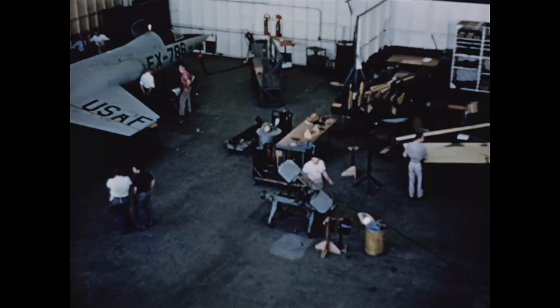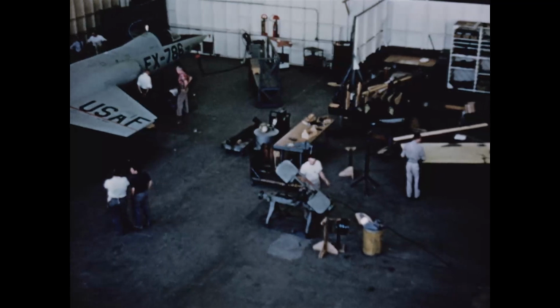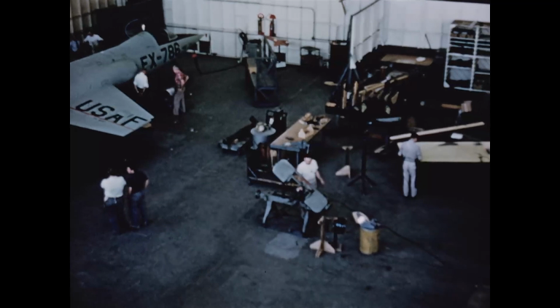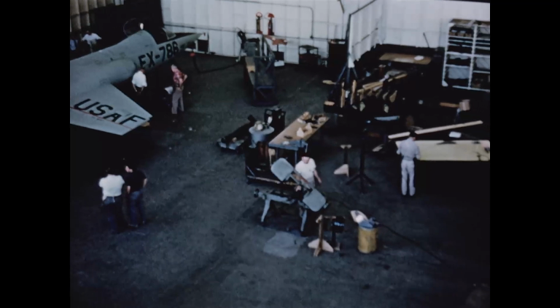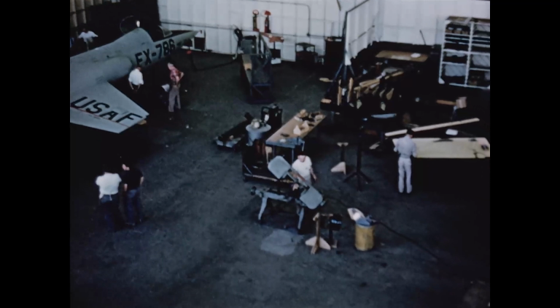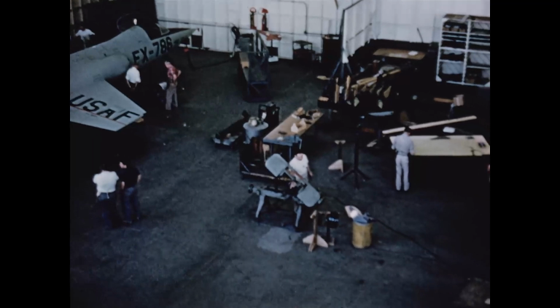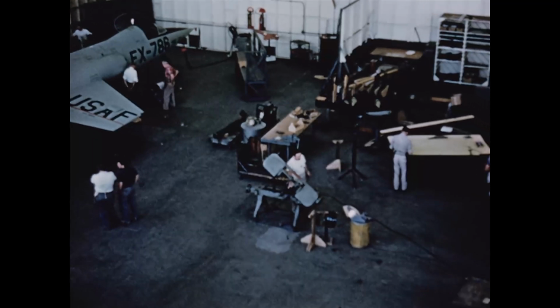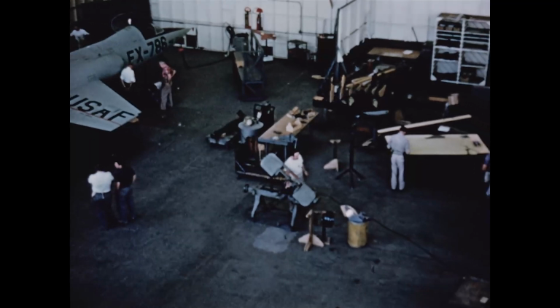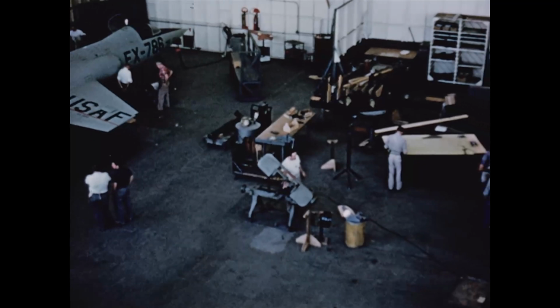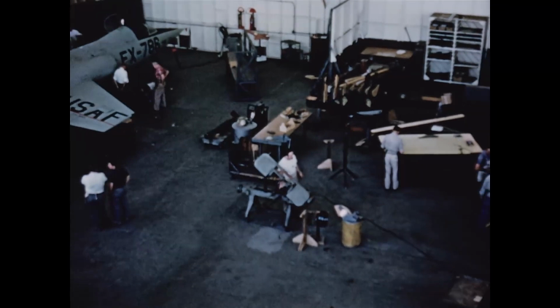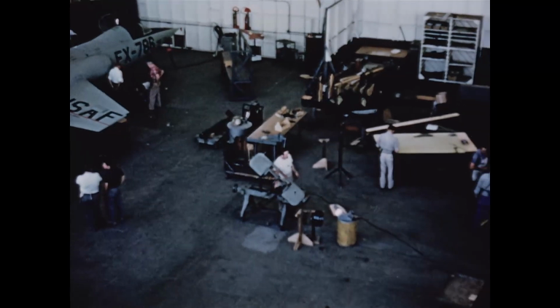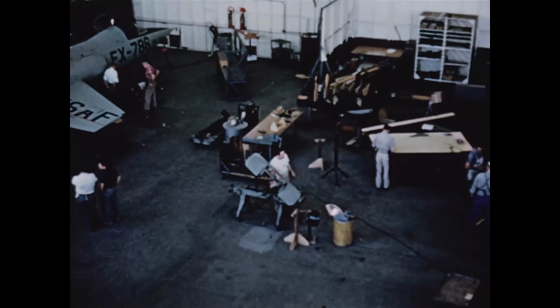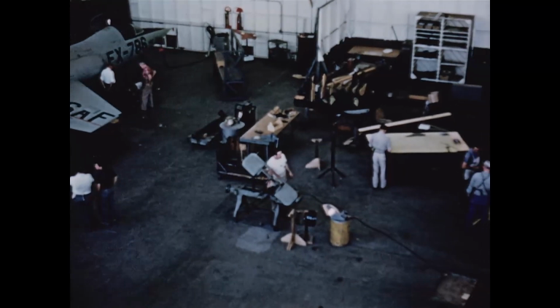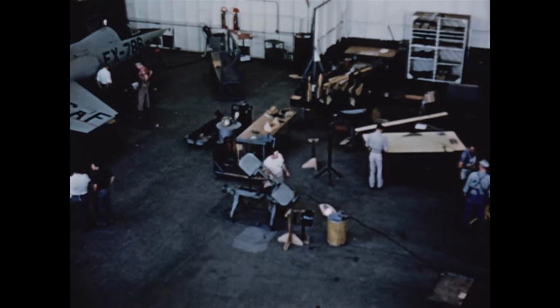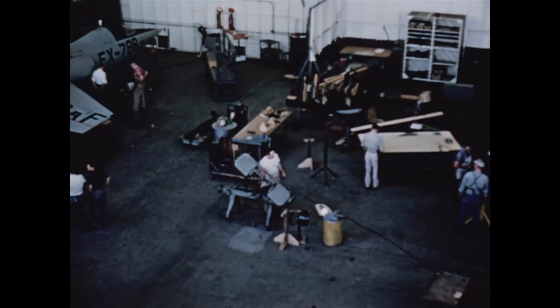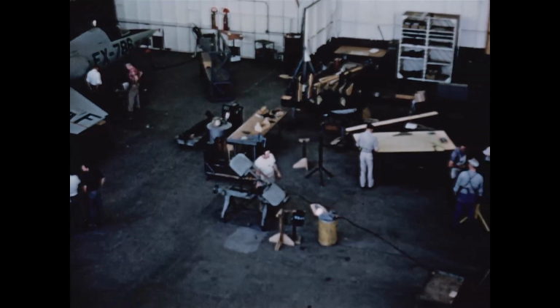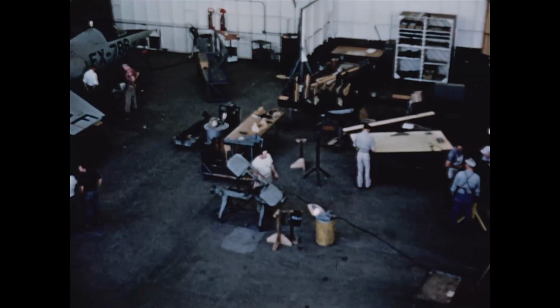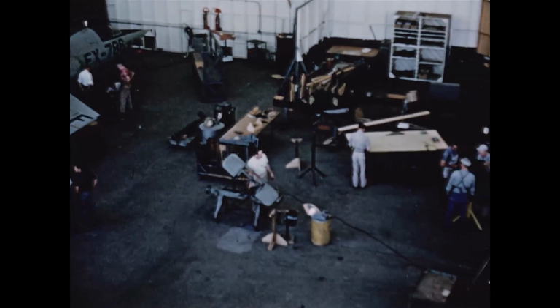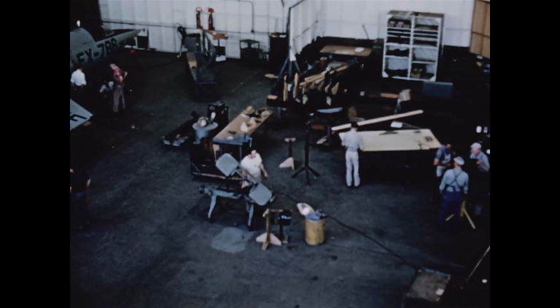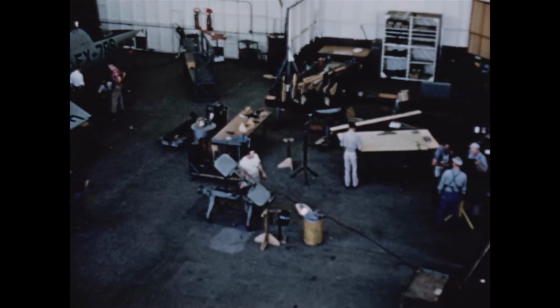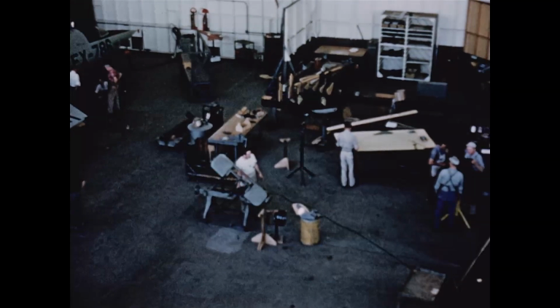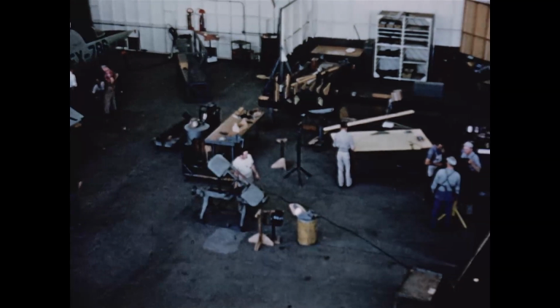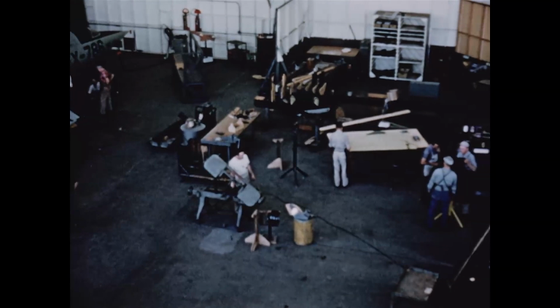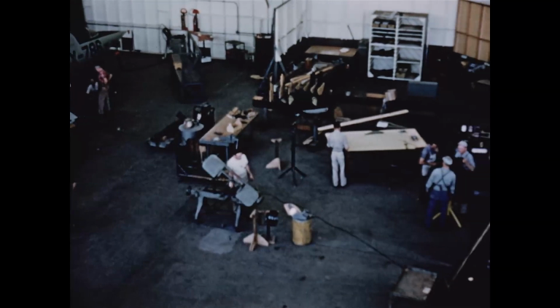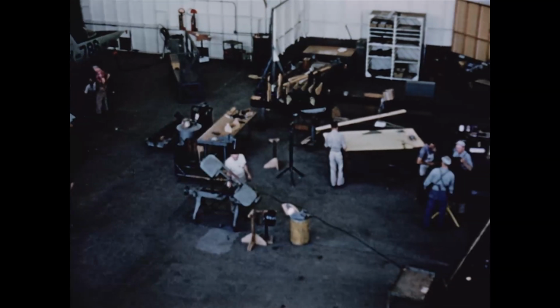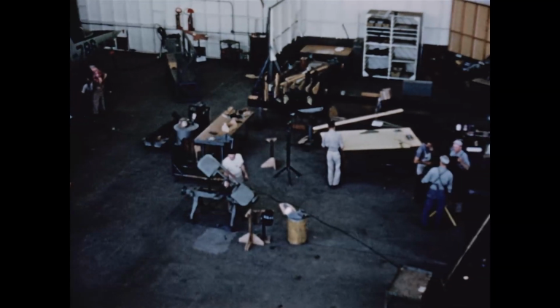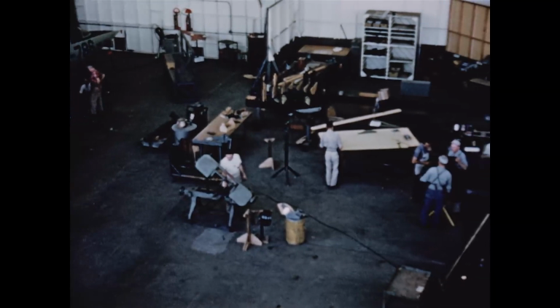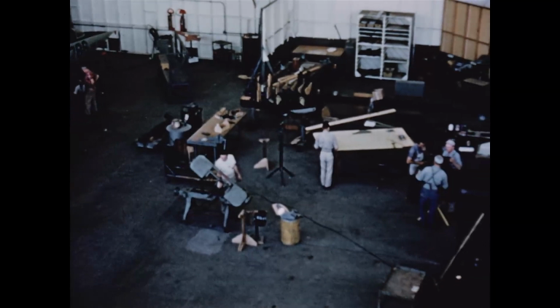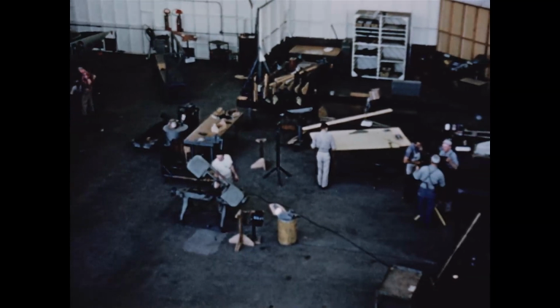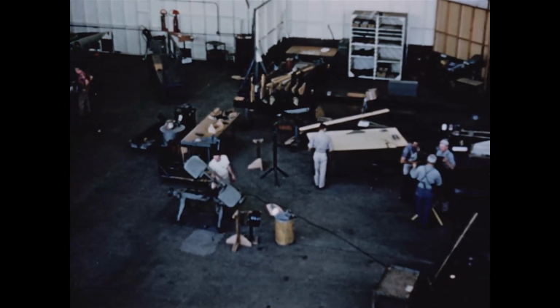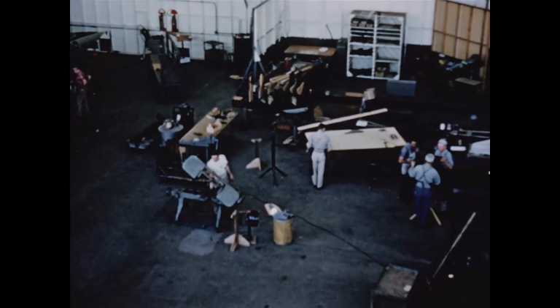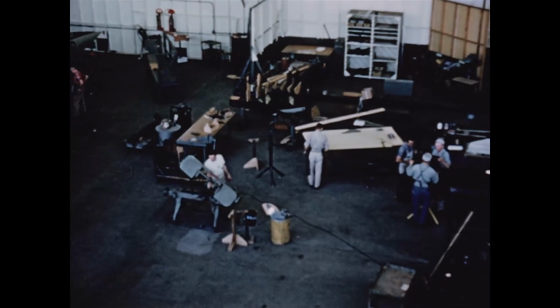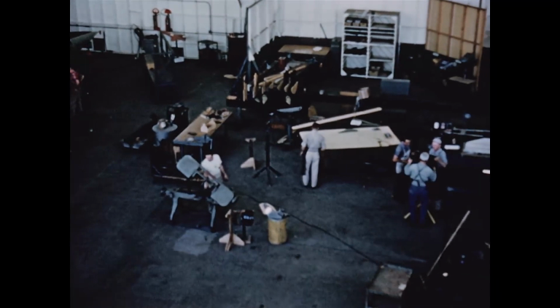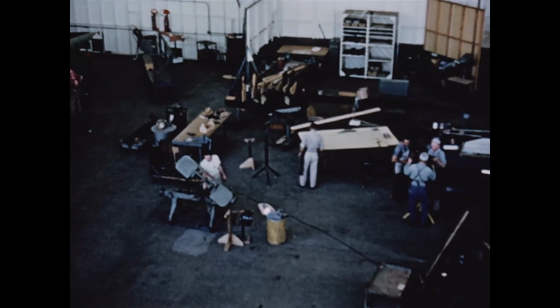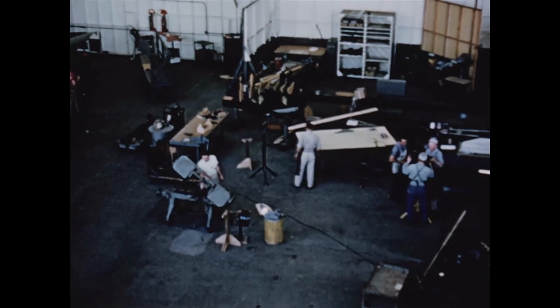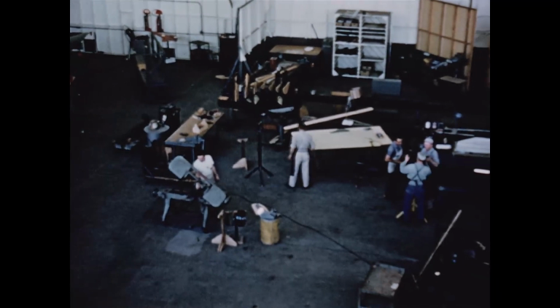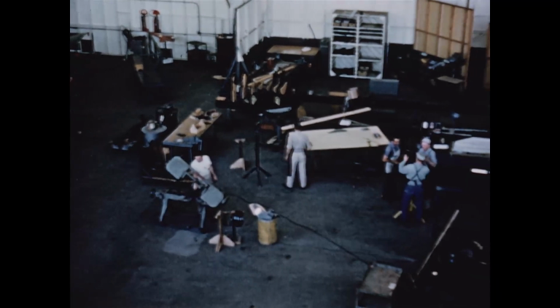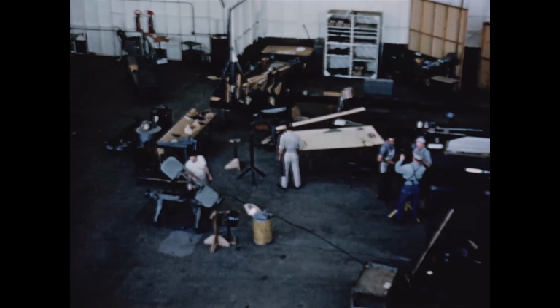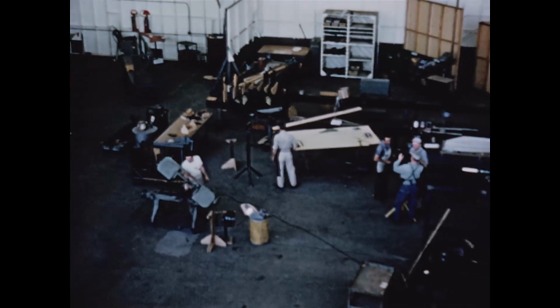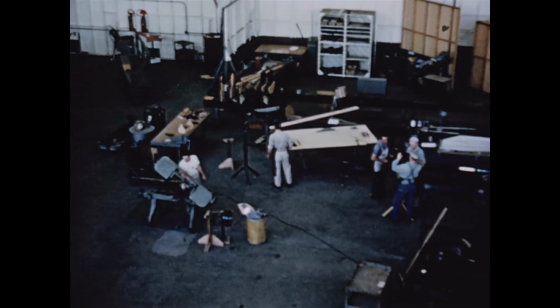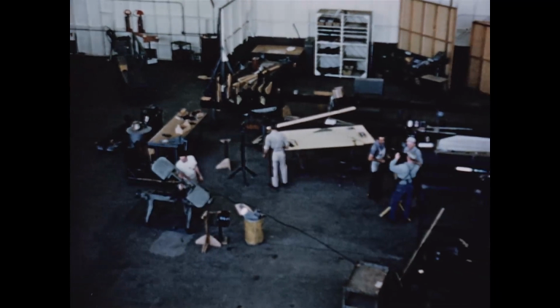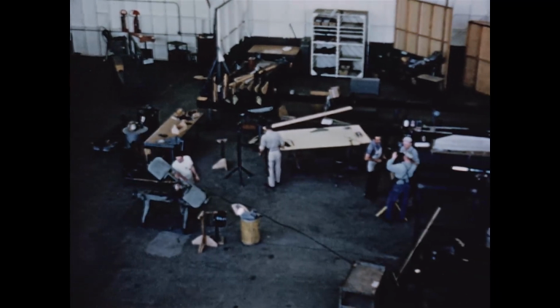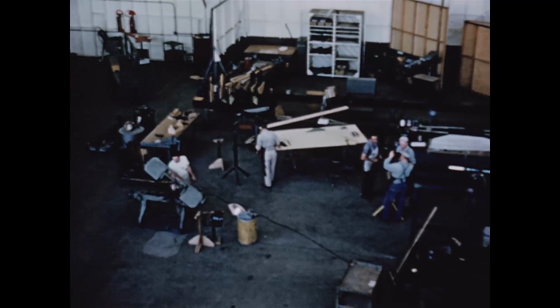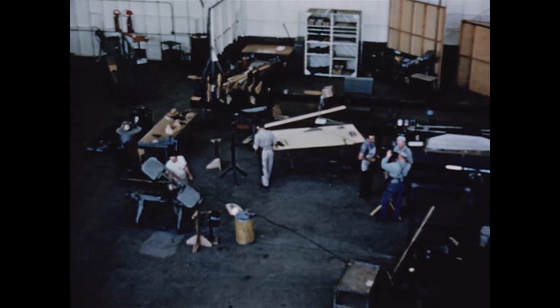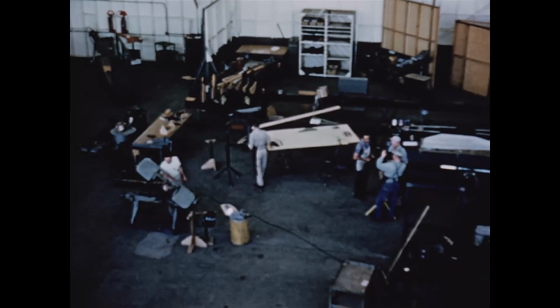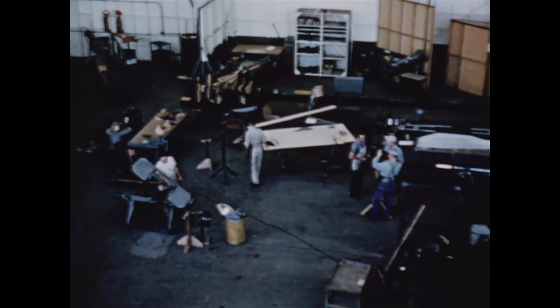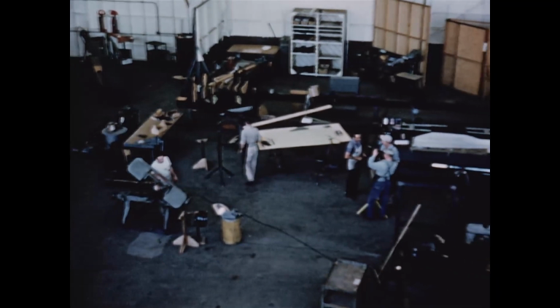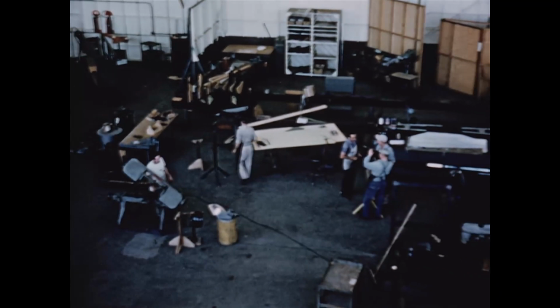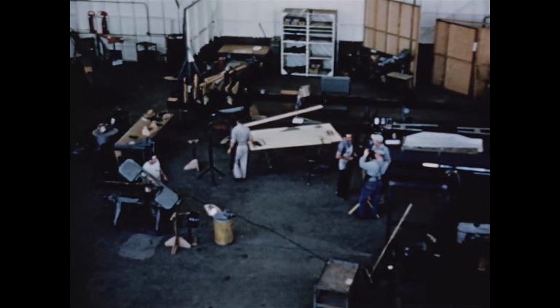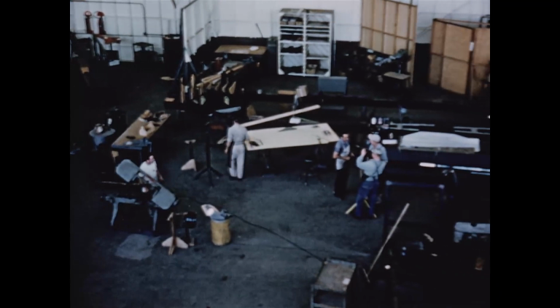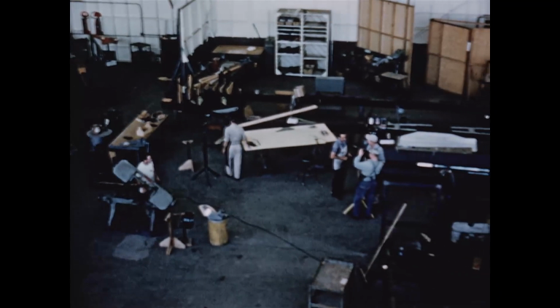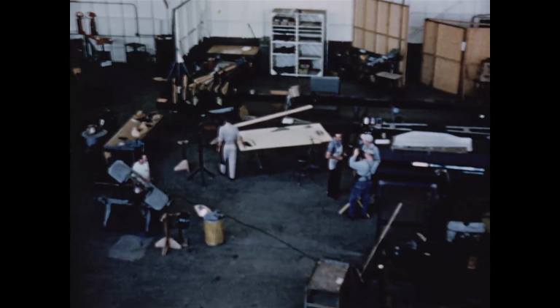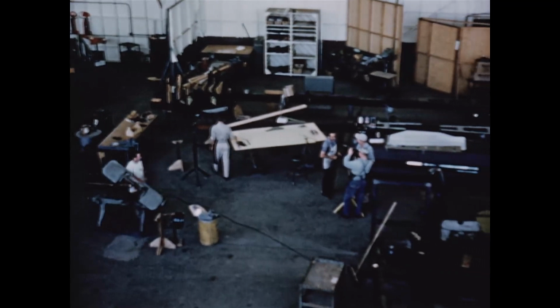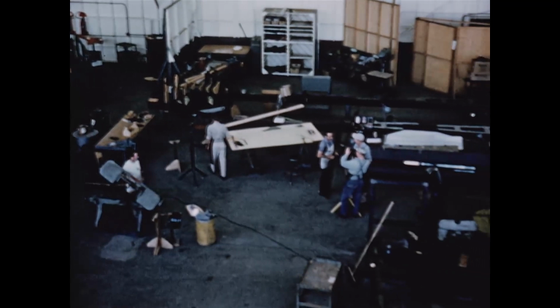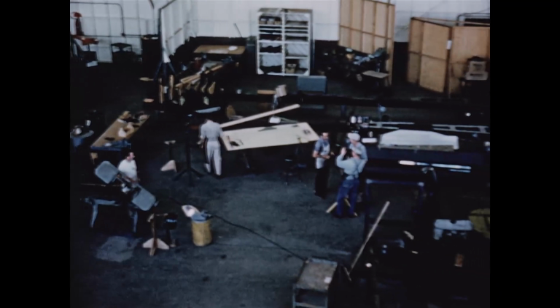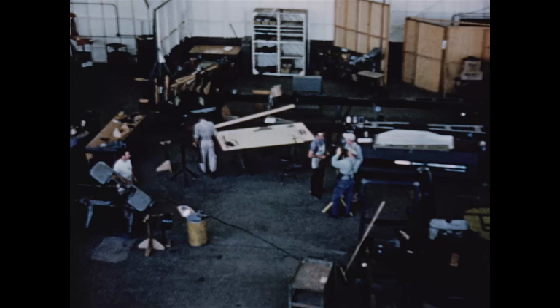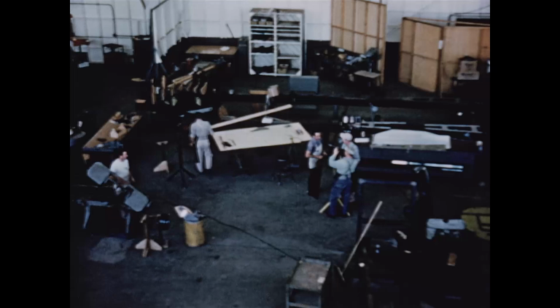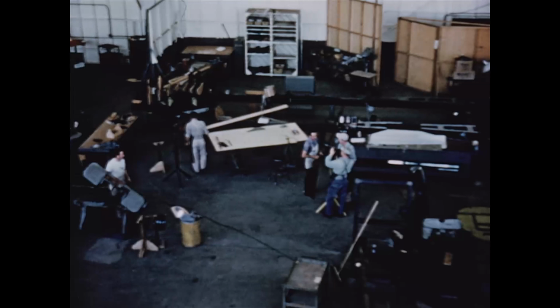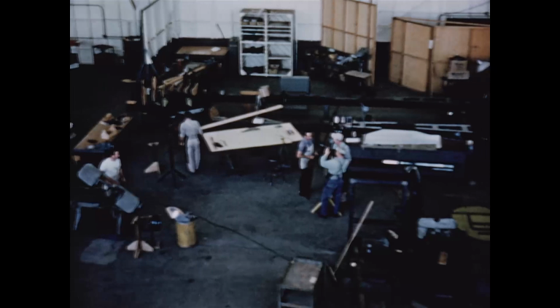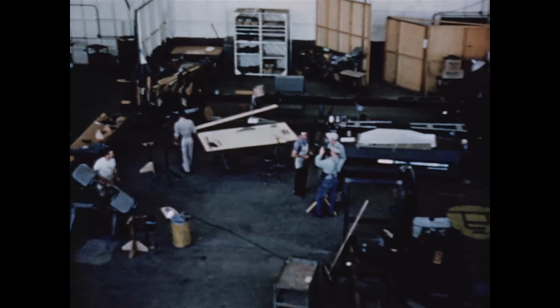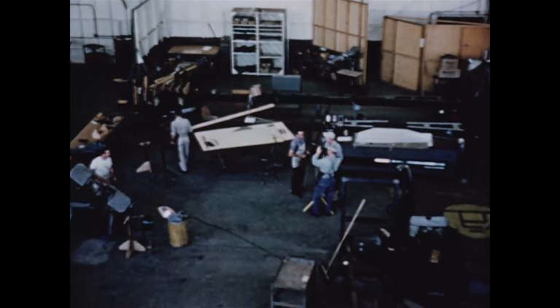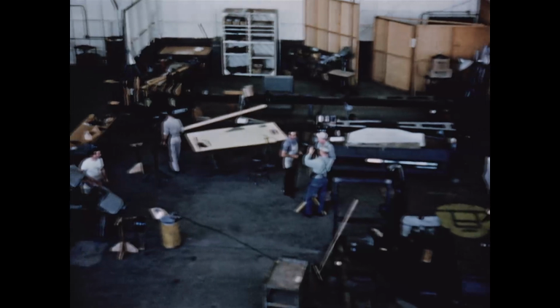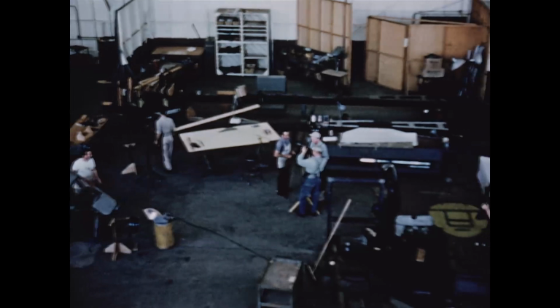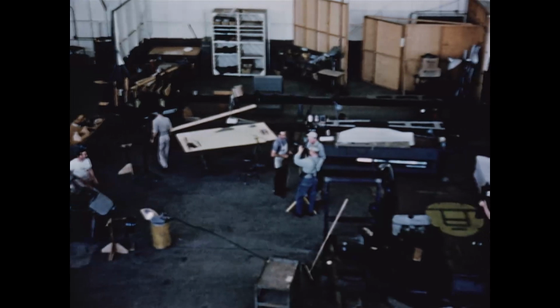The first prototype was to be completed and into flight test by March of 1954, less than a year away.